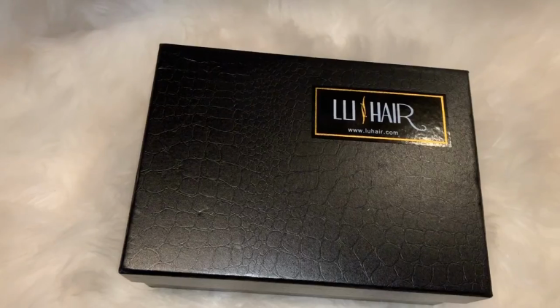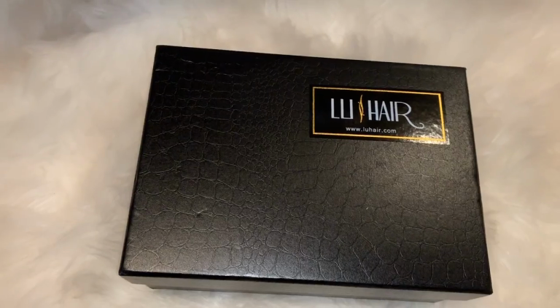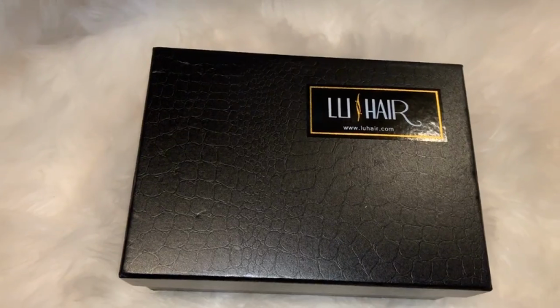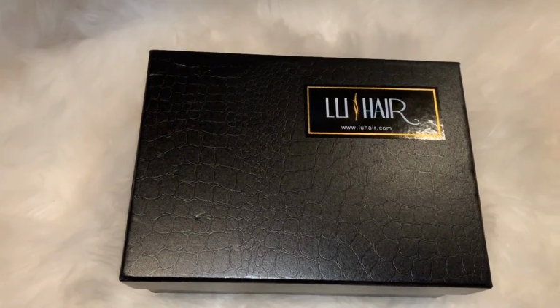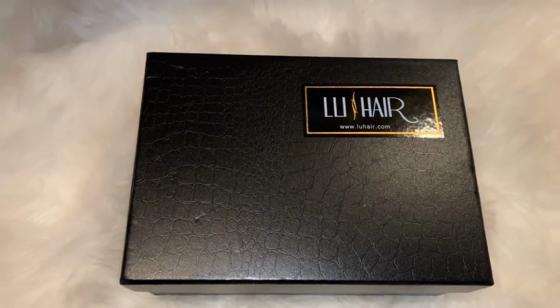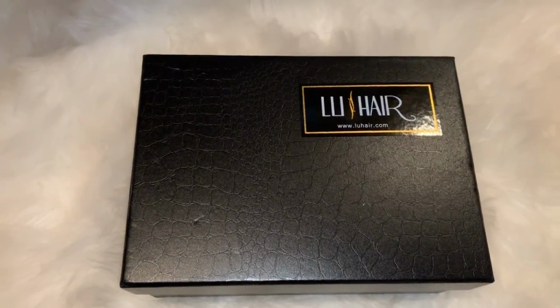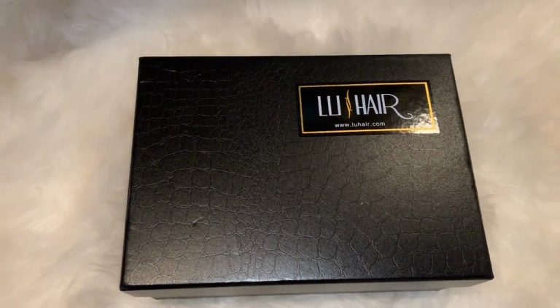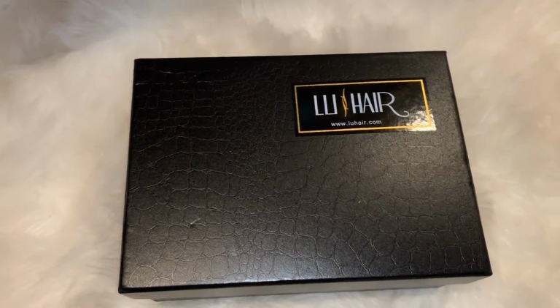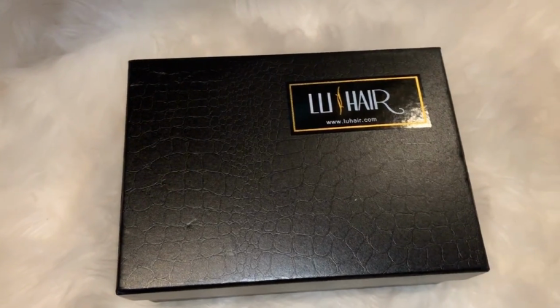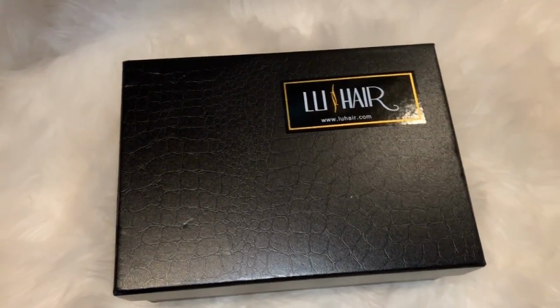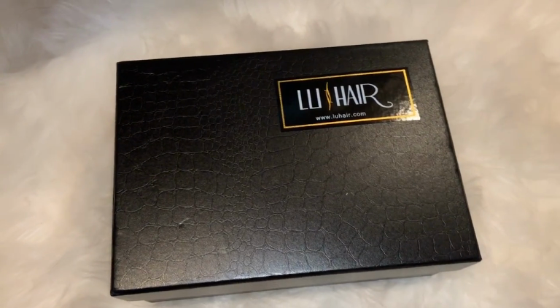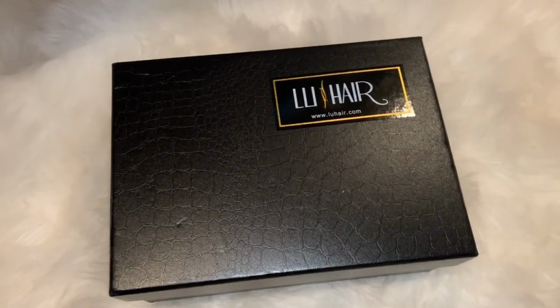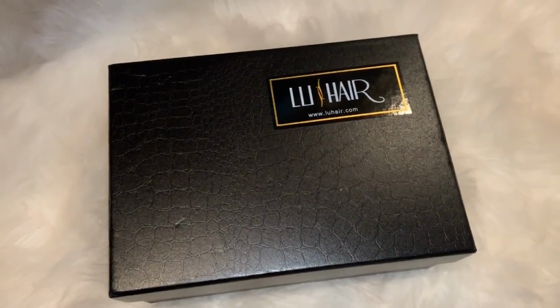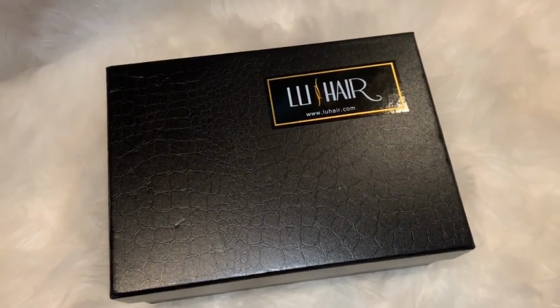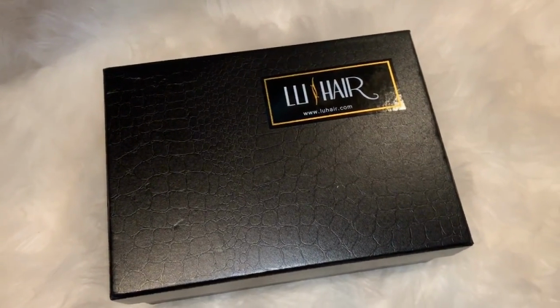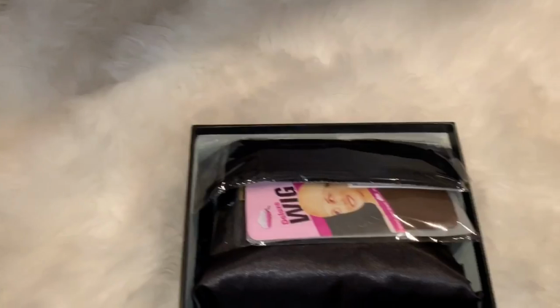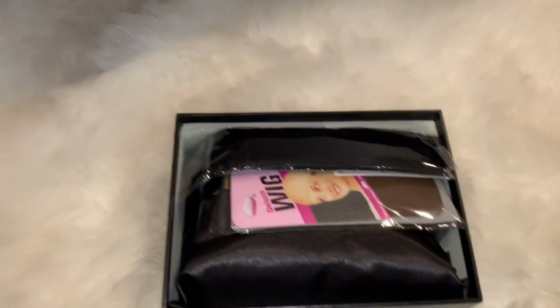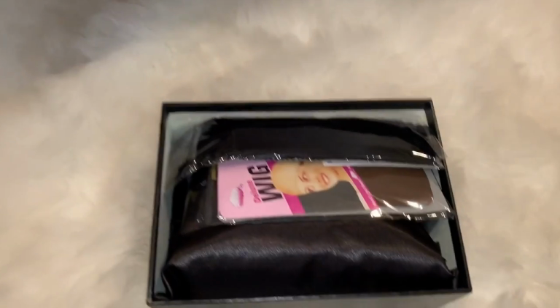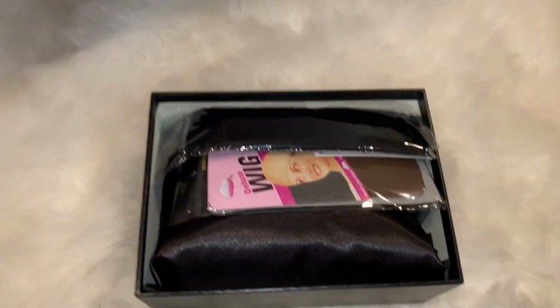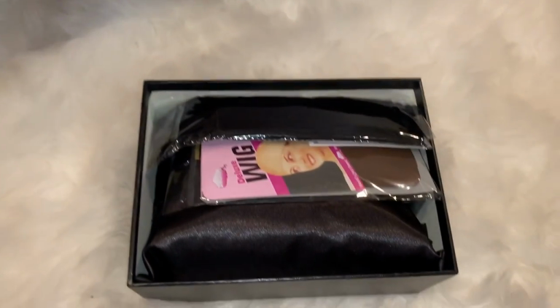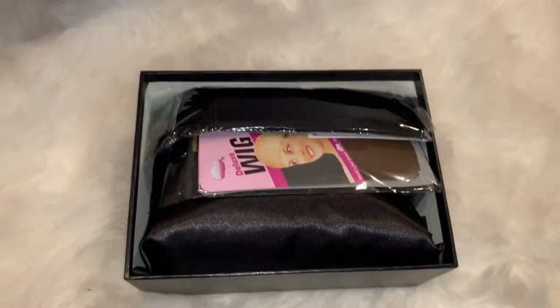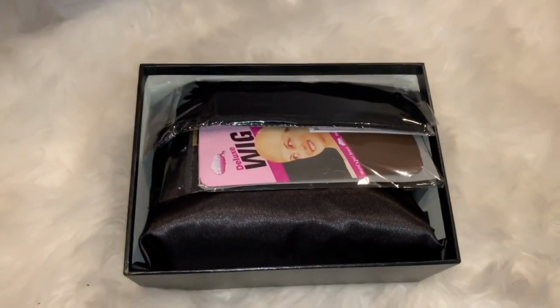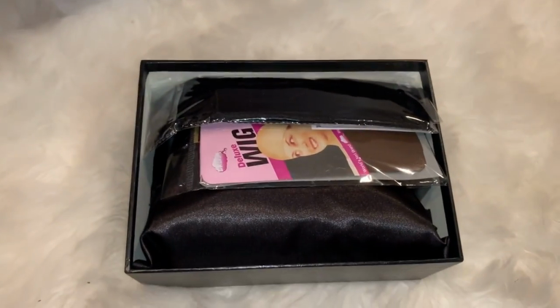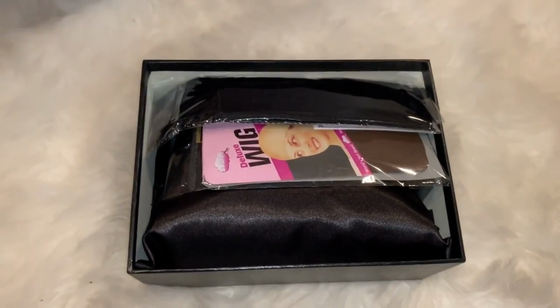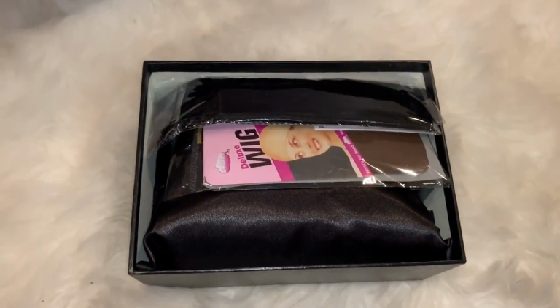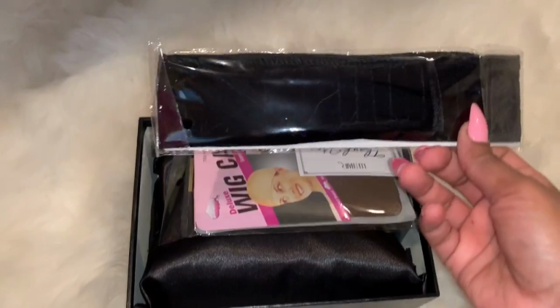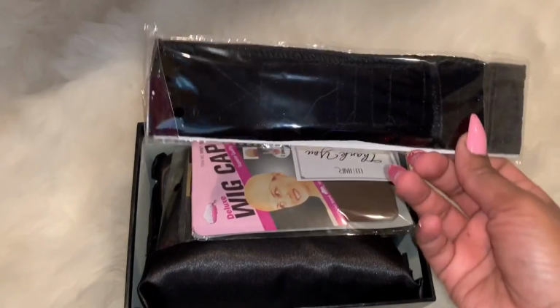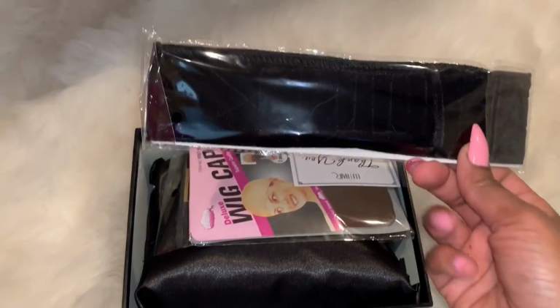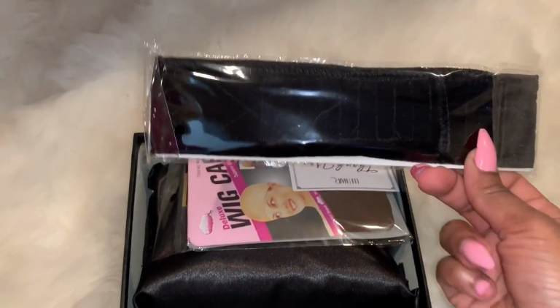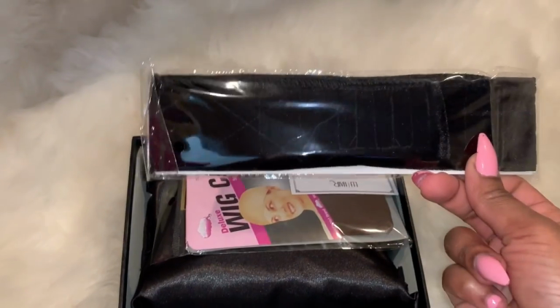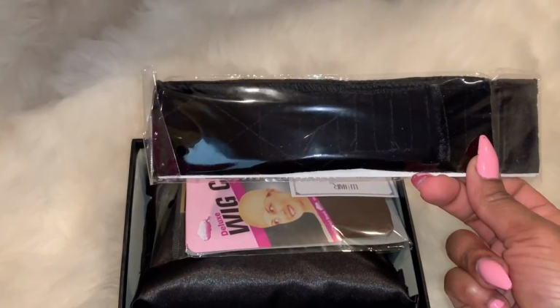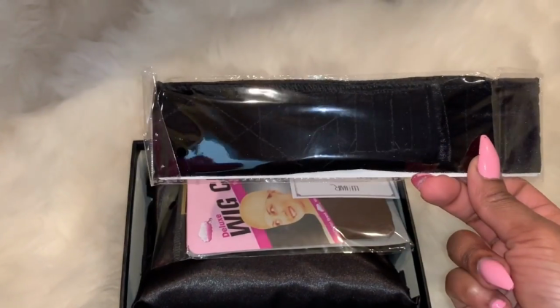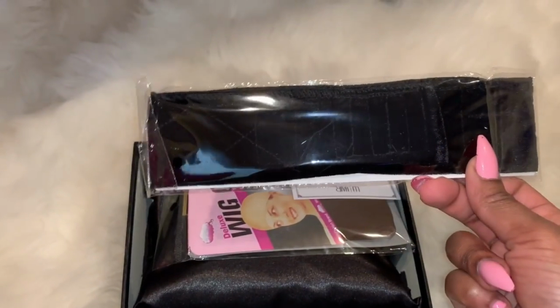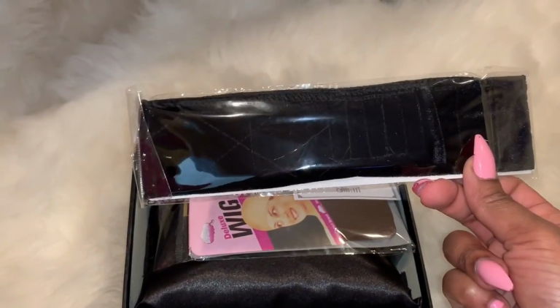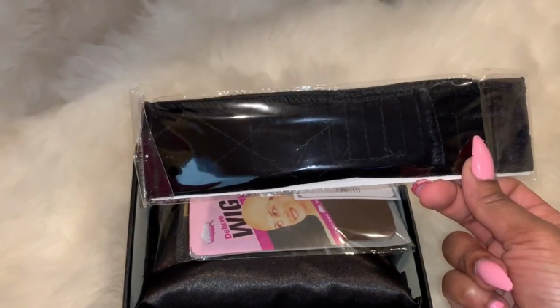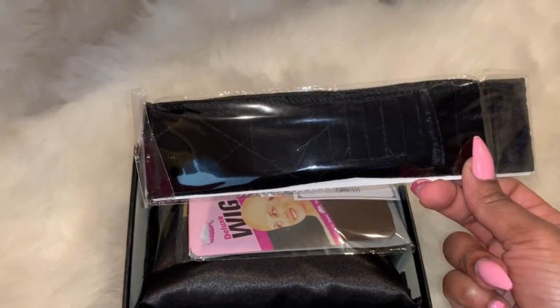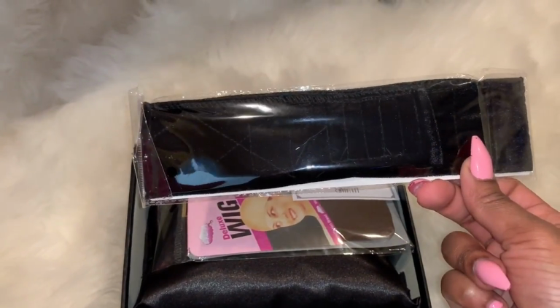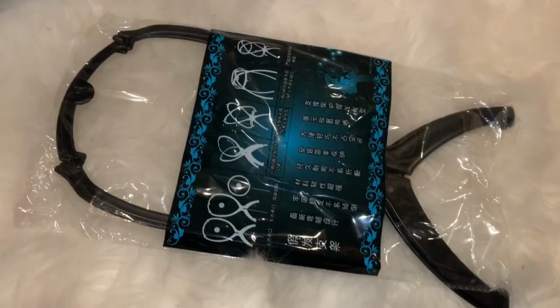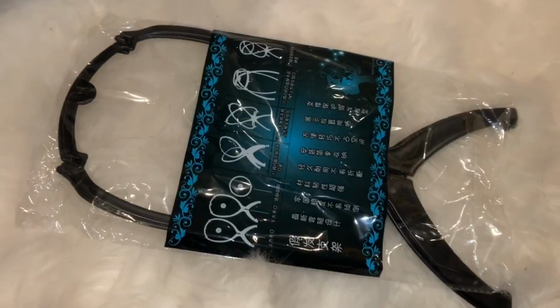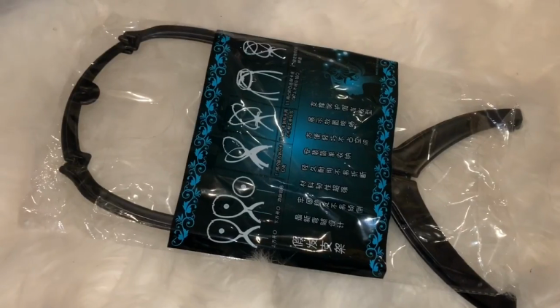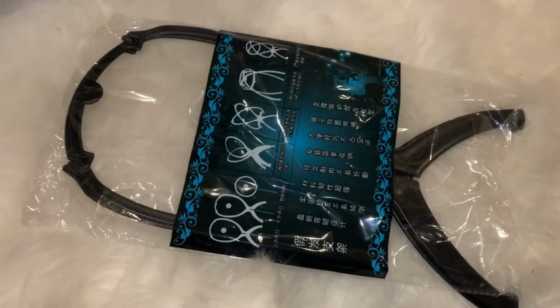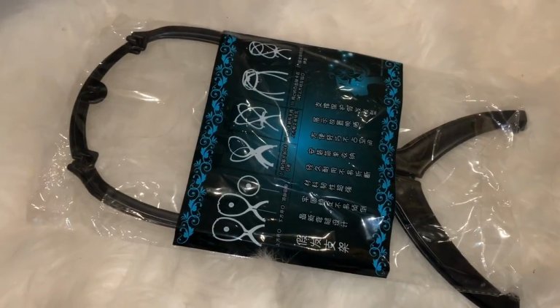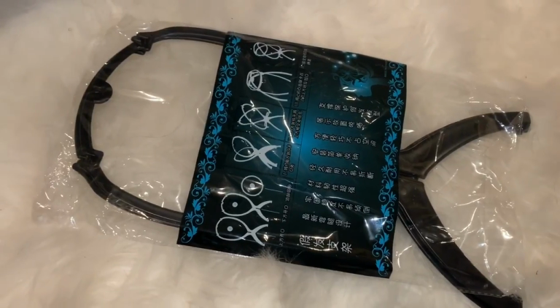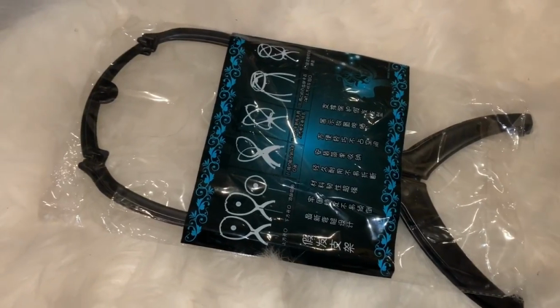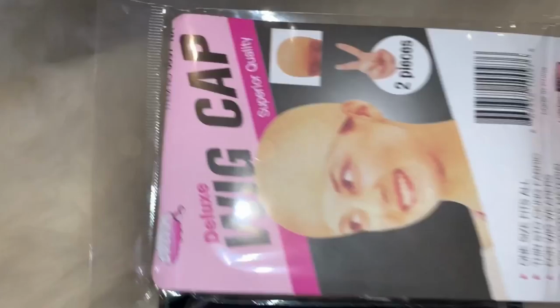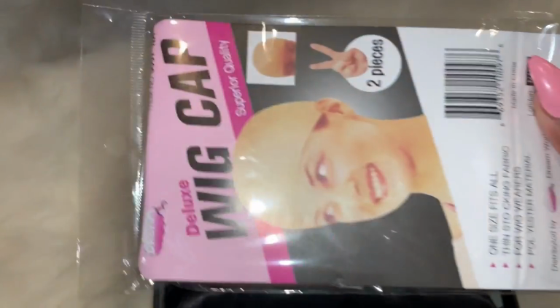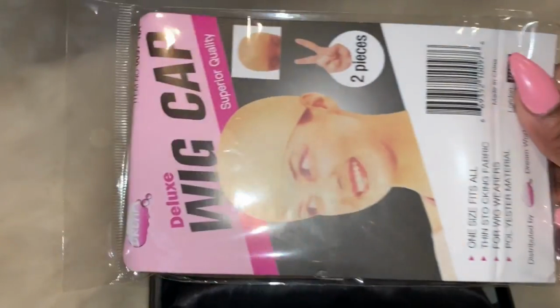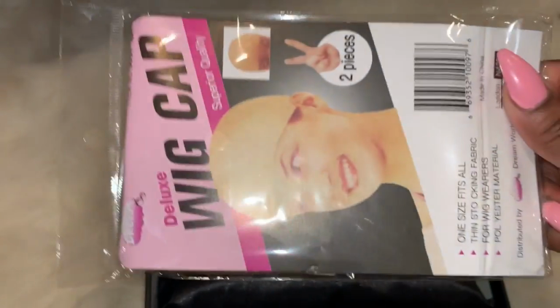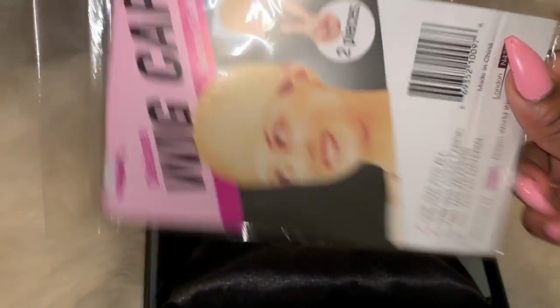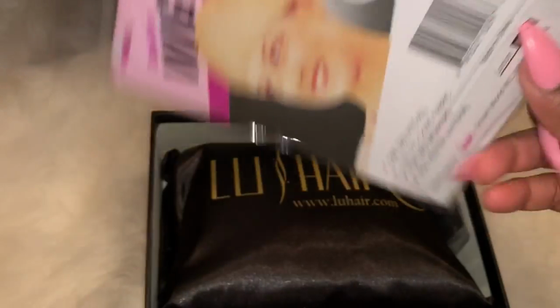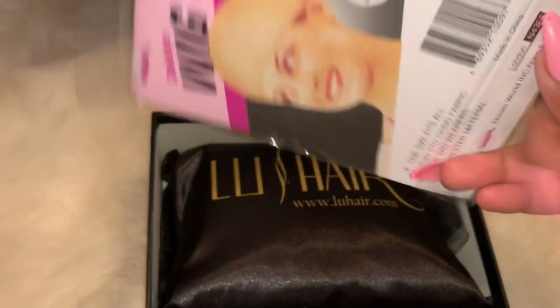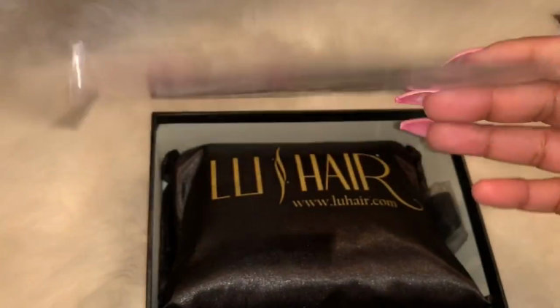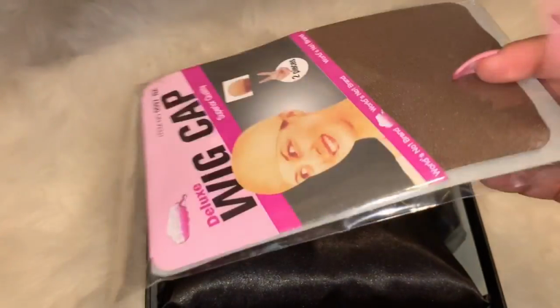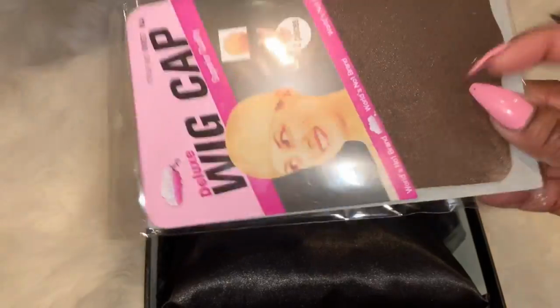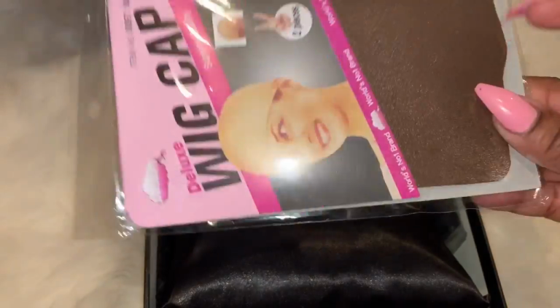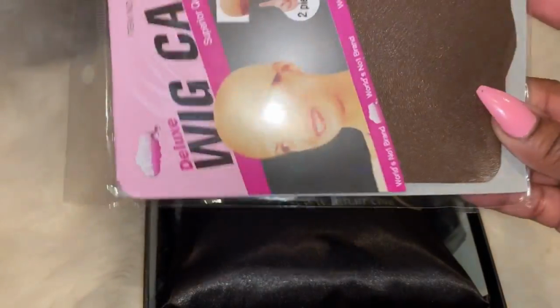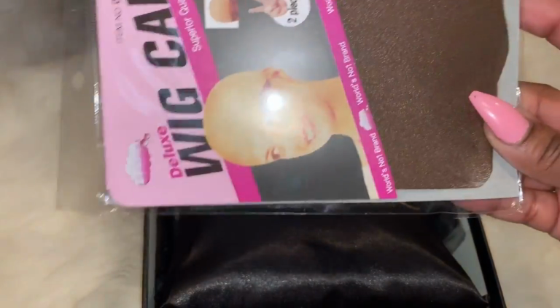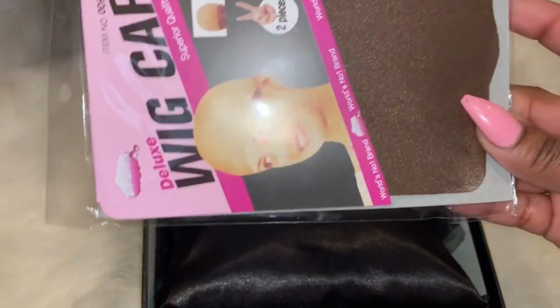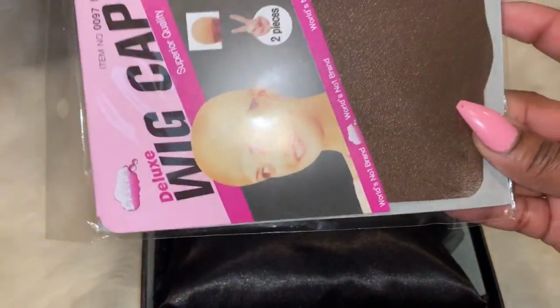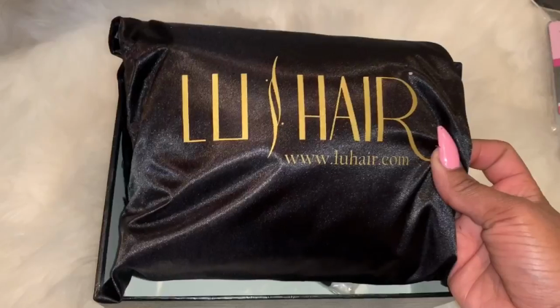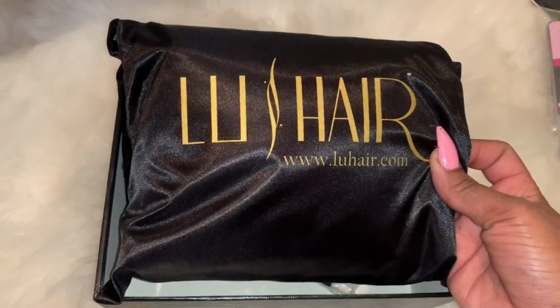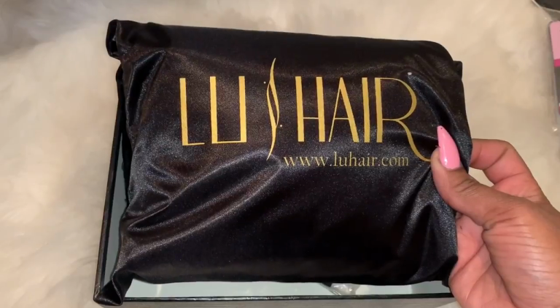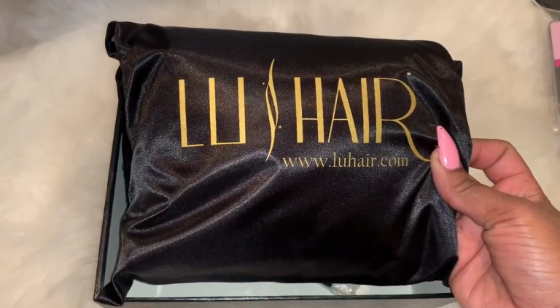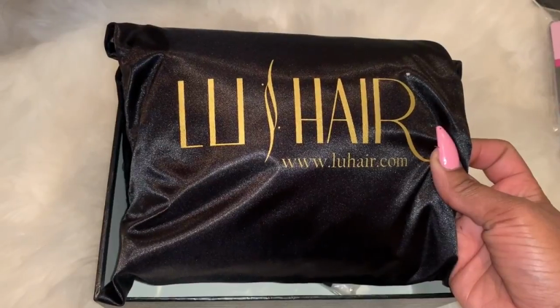Hey guys, welcome back to another video. So today we're going to be doing a review on a company called Lou Hair.